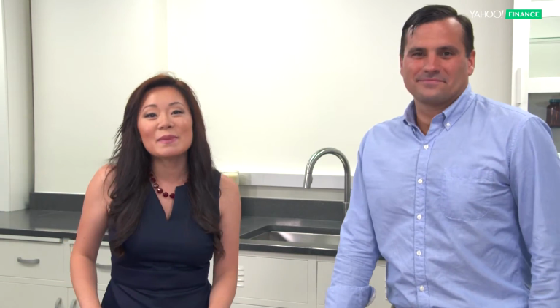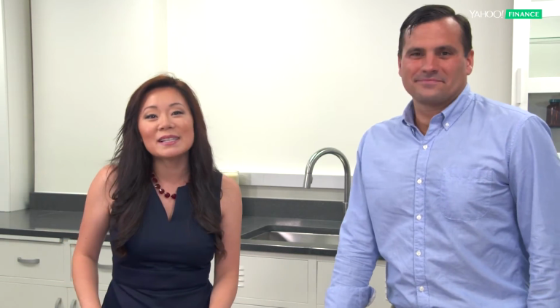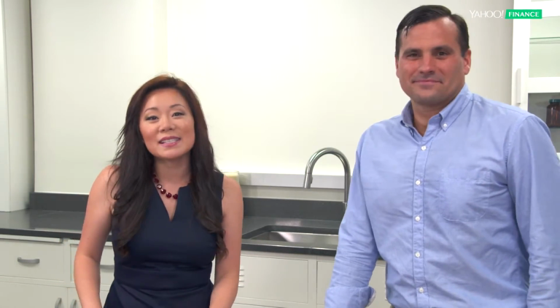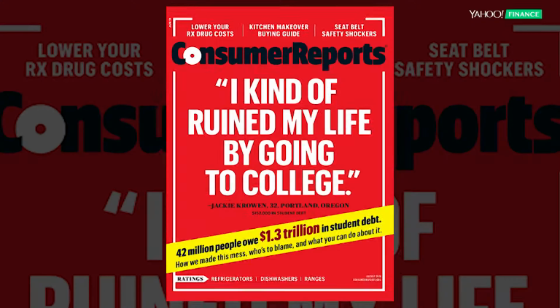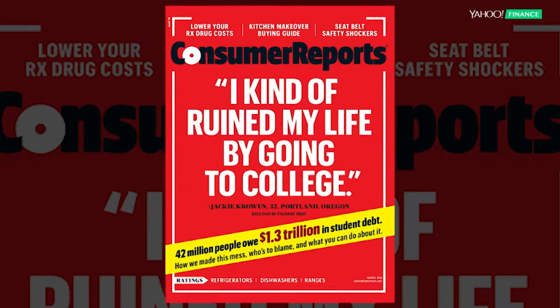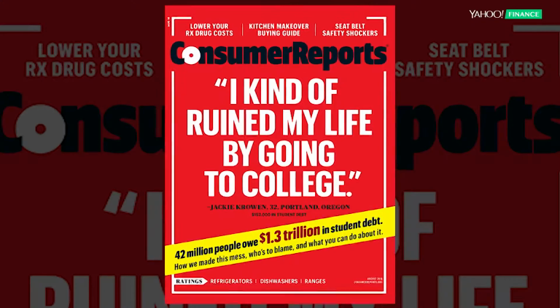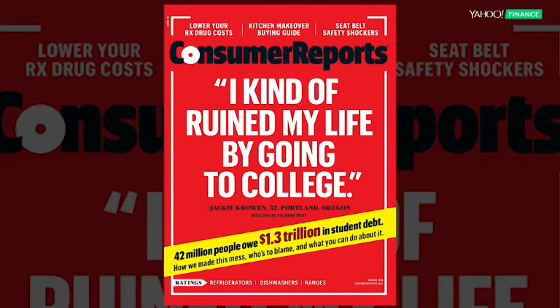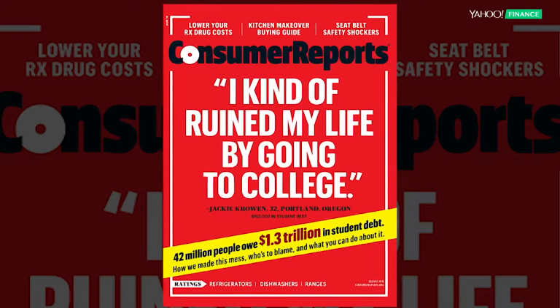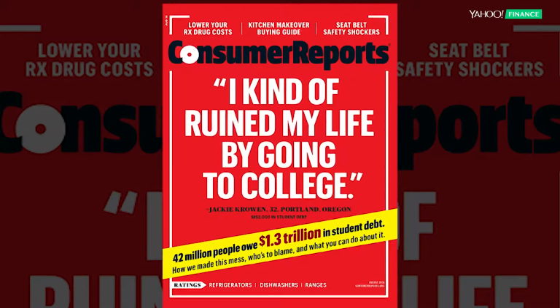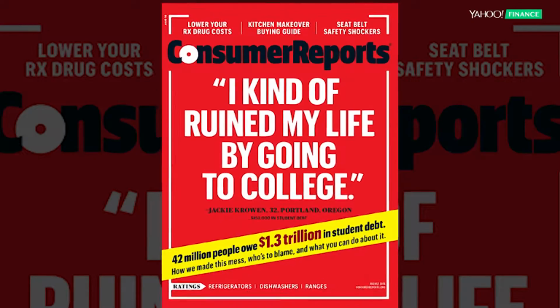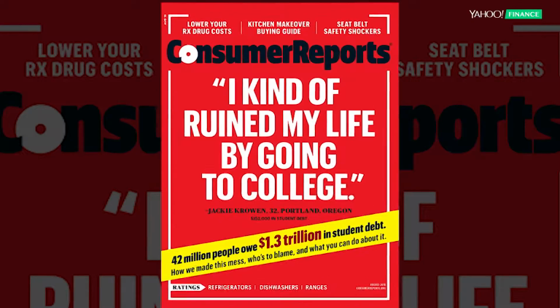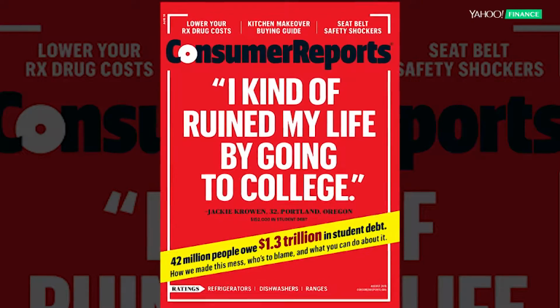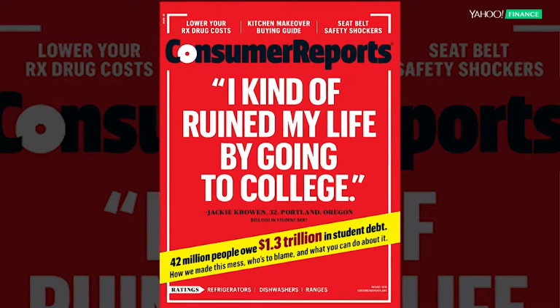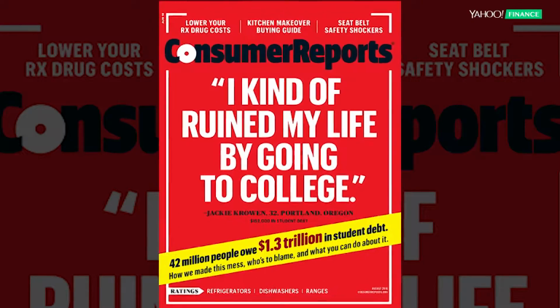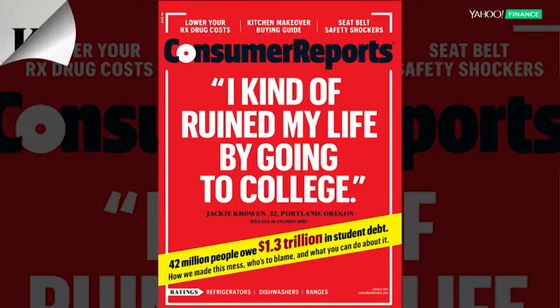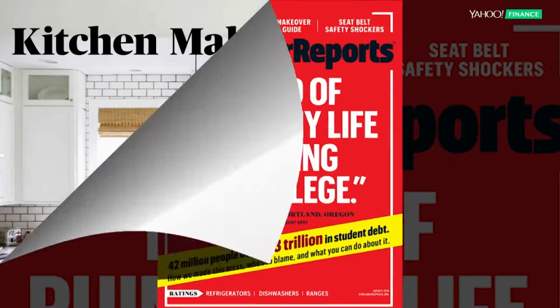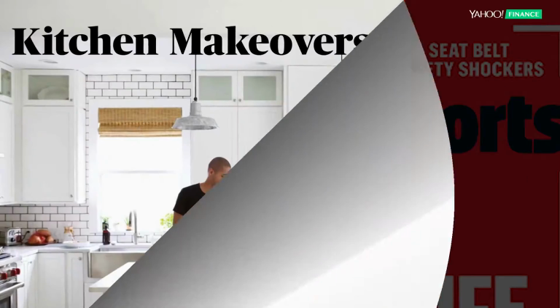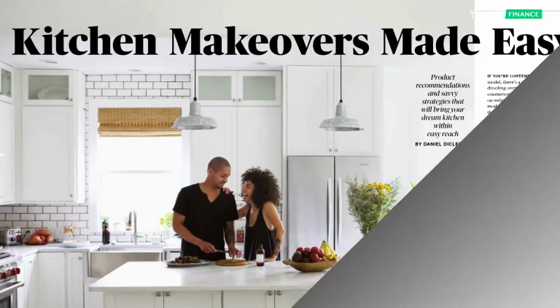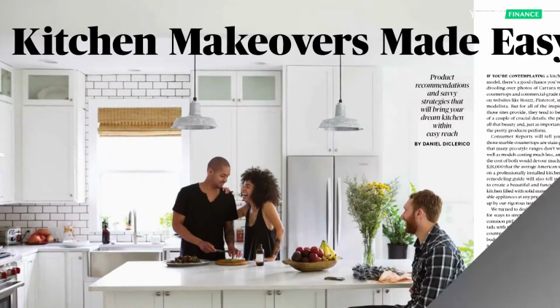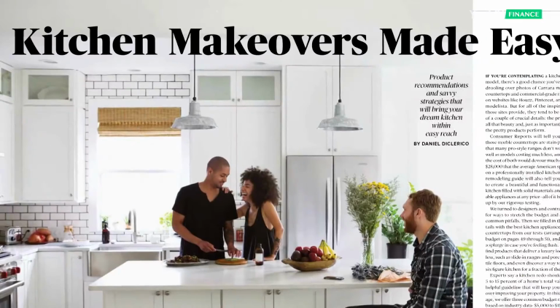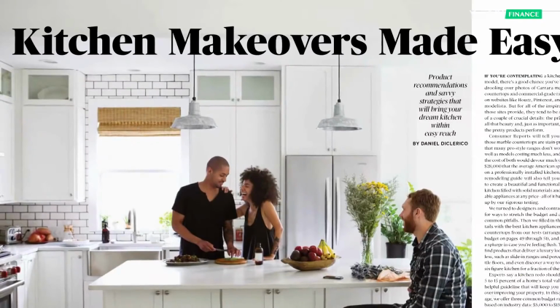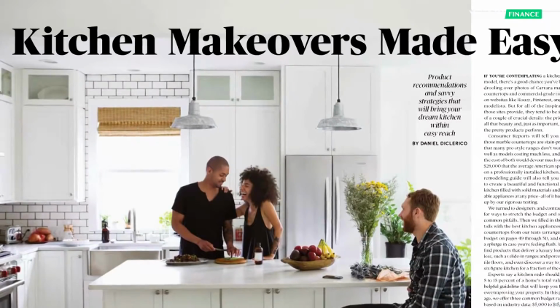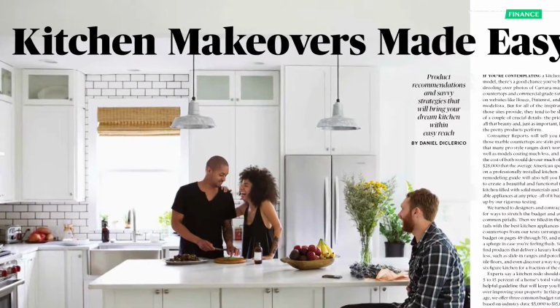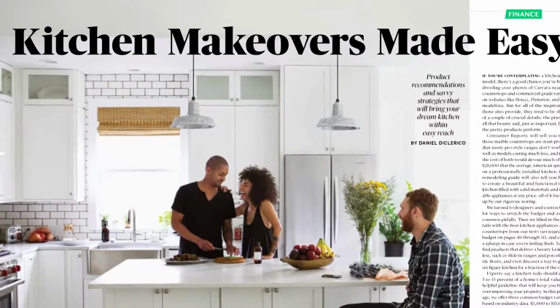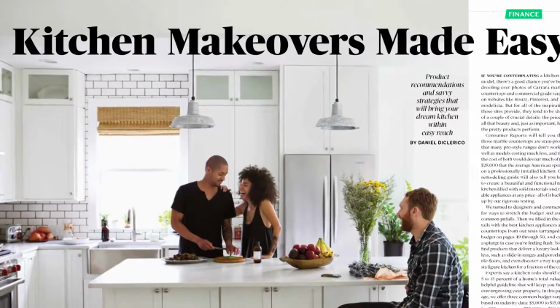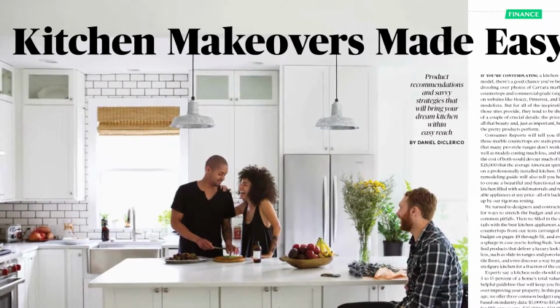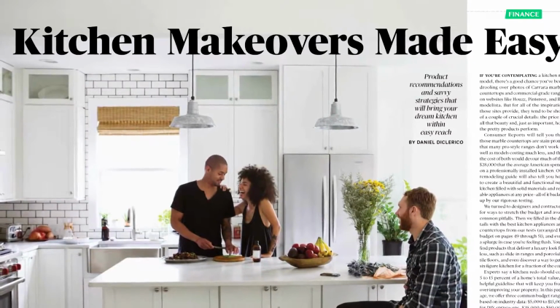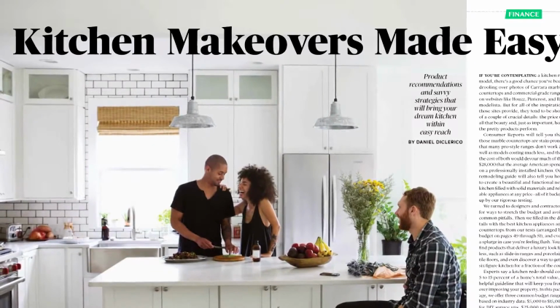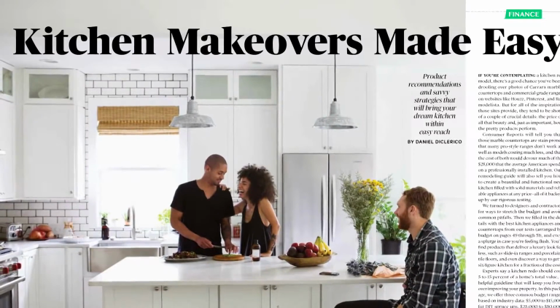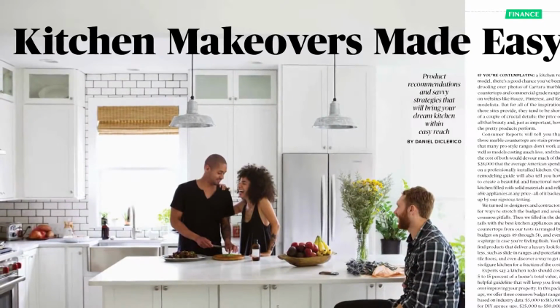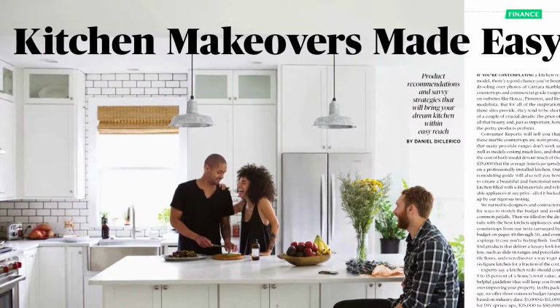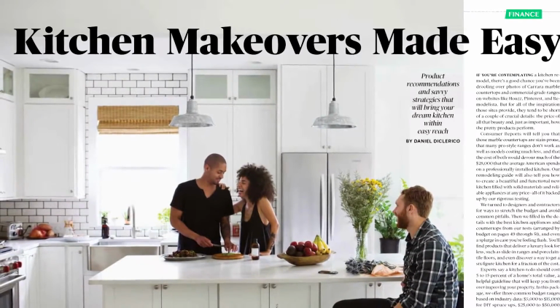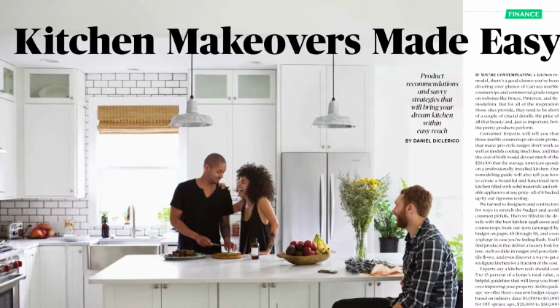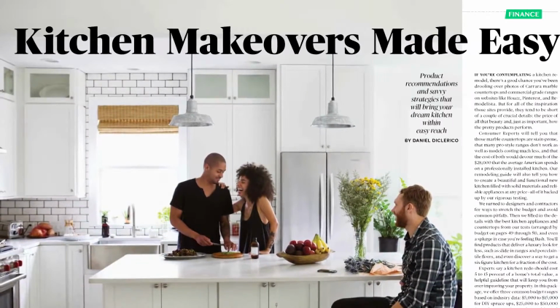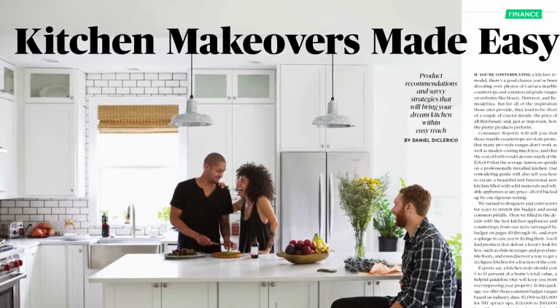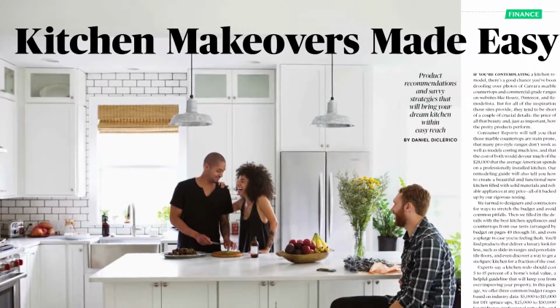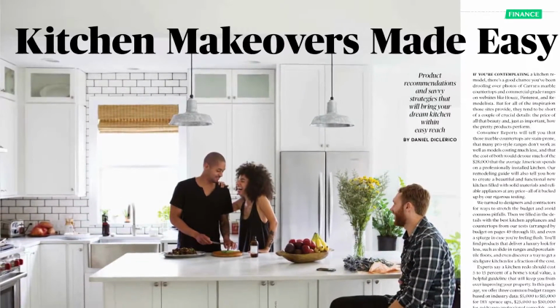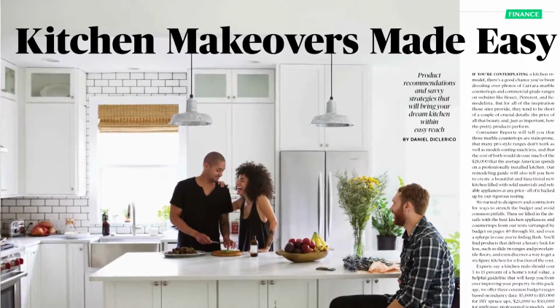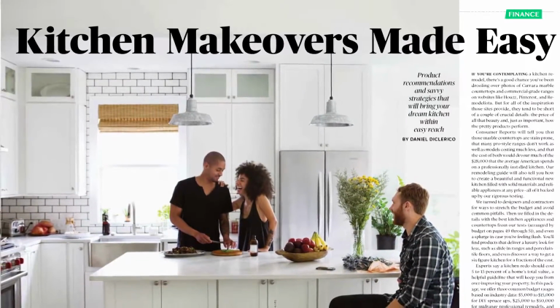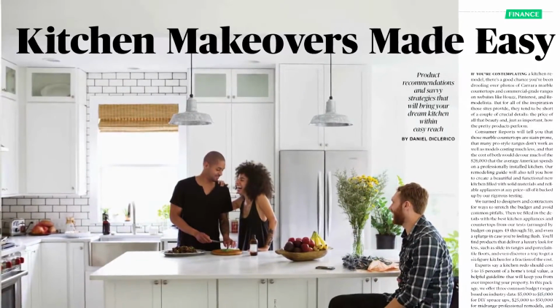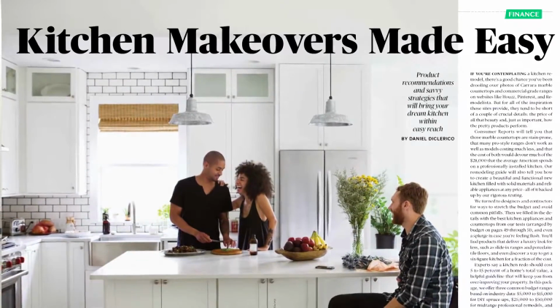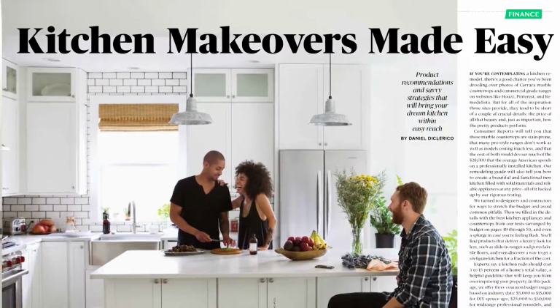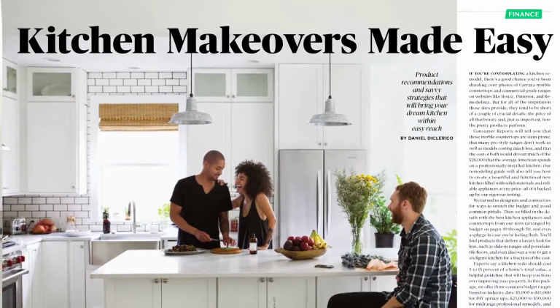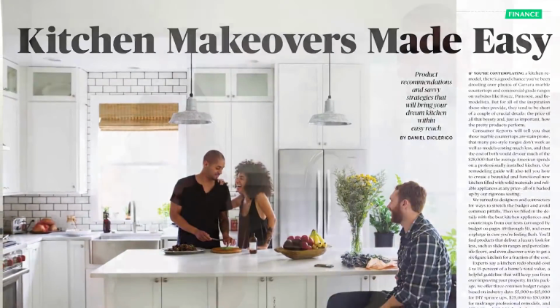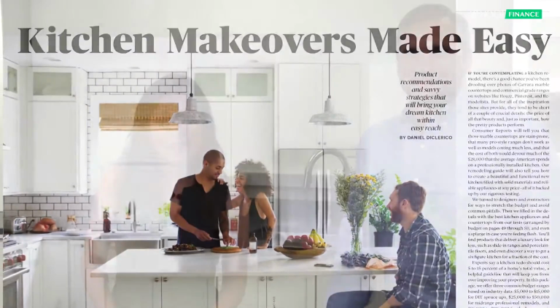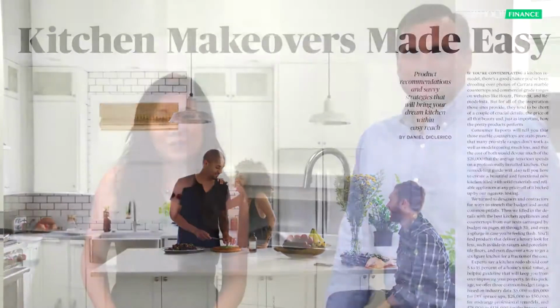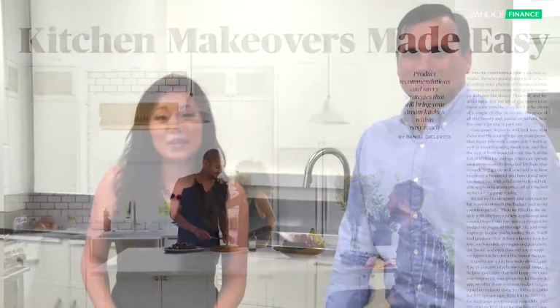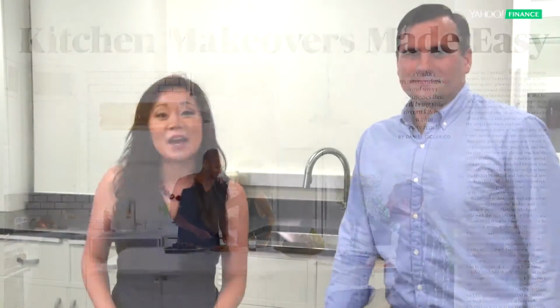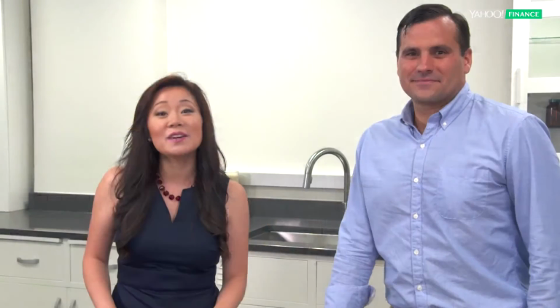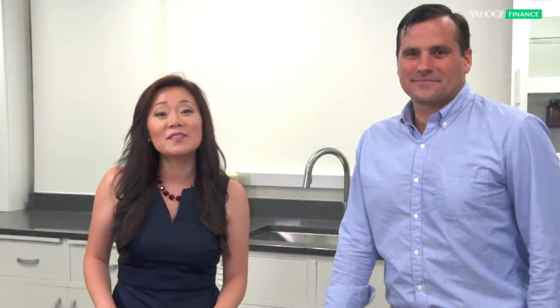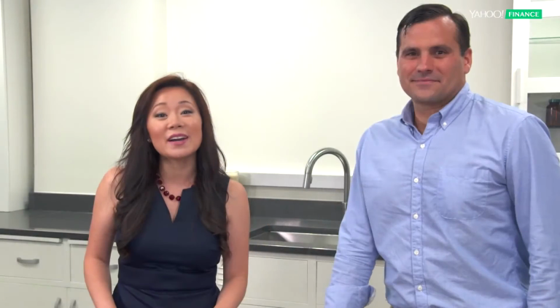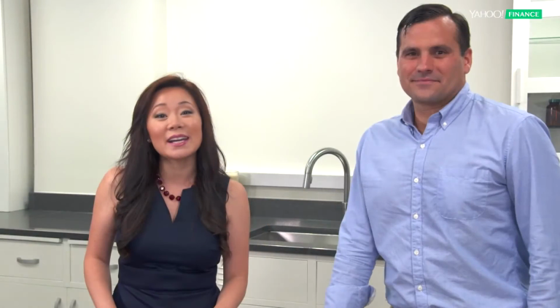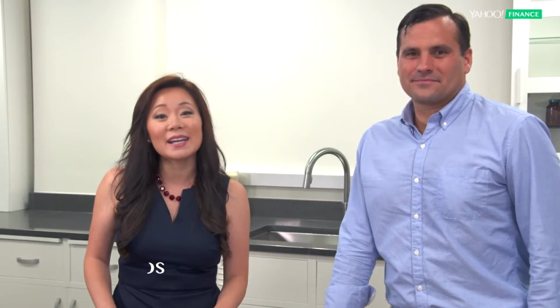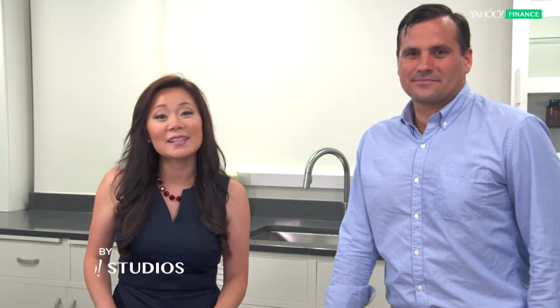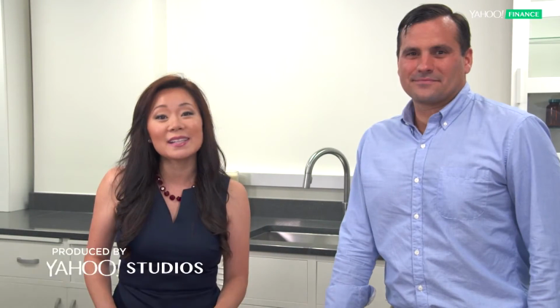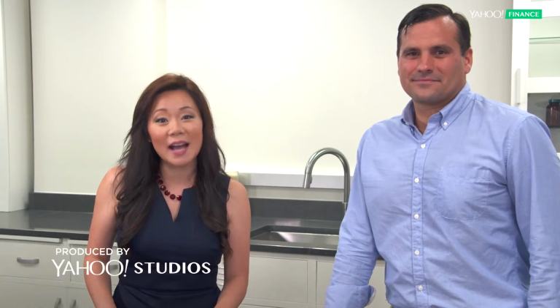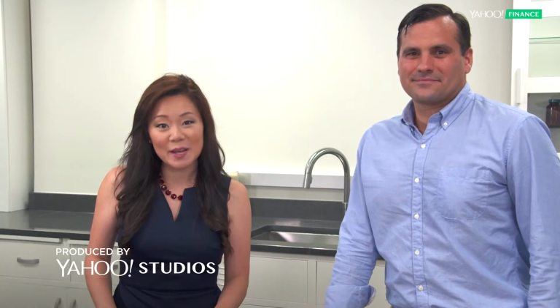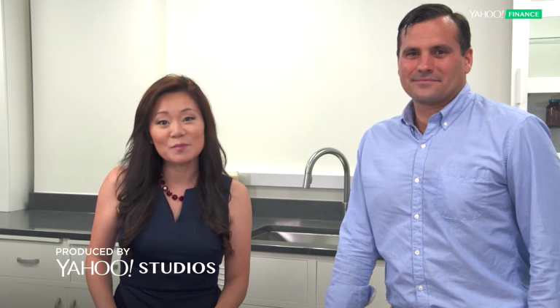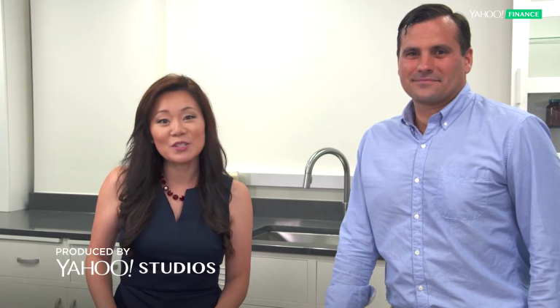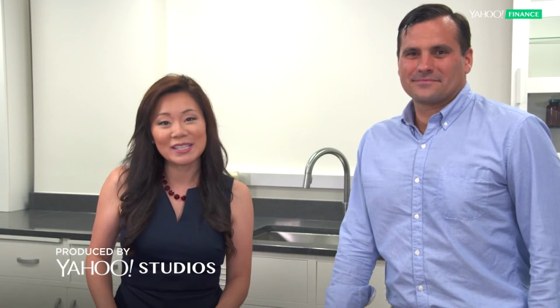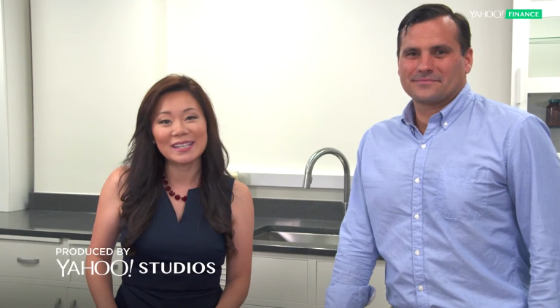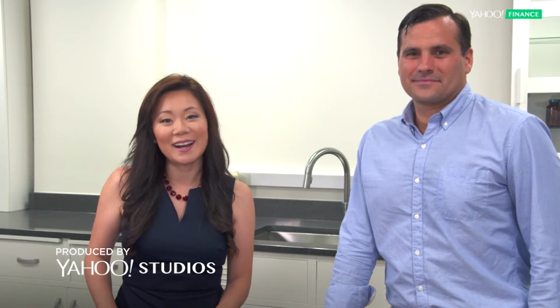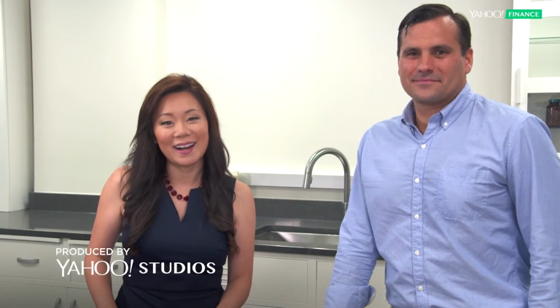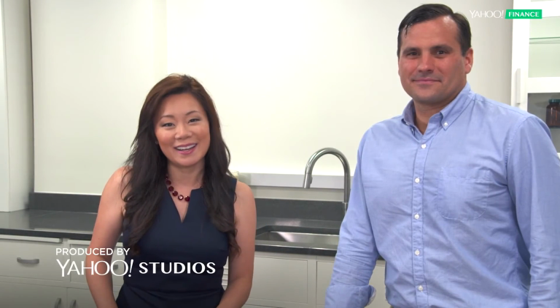Check this month's issue of Consumer Reports on newsstands now for more budget renovation tips. For Yahoo Finance, I'm Jeannie.